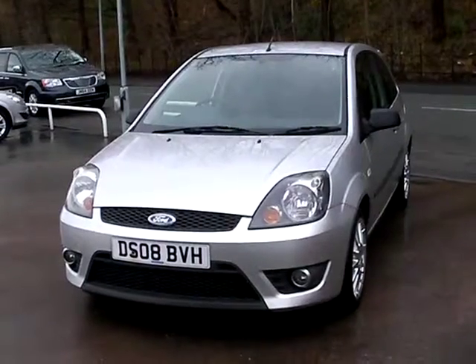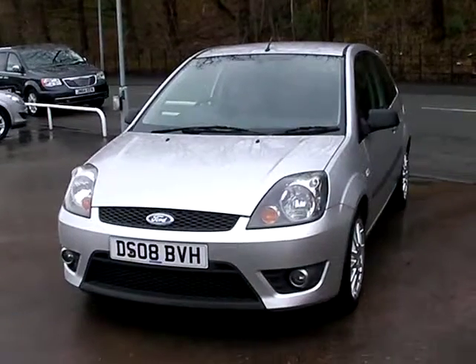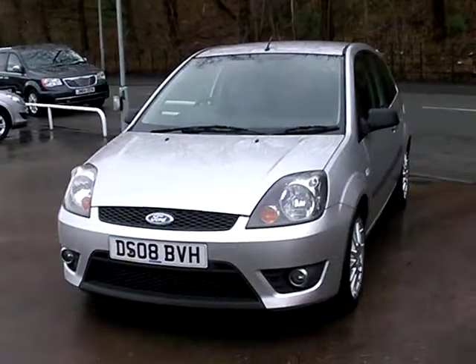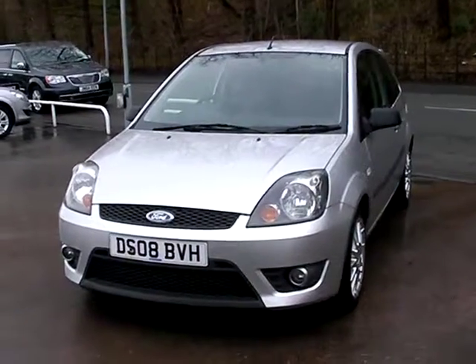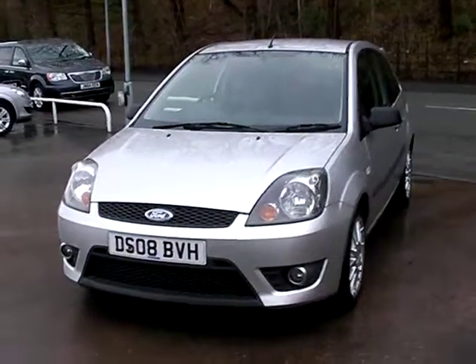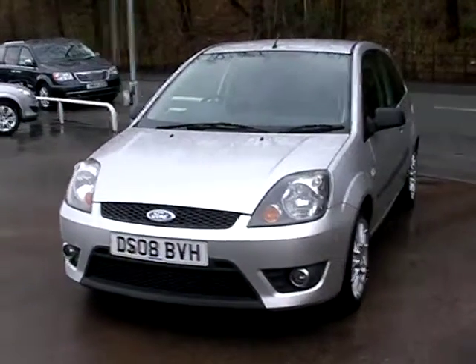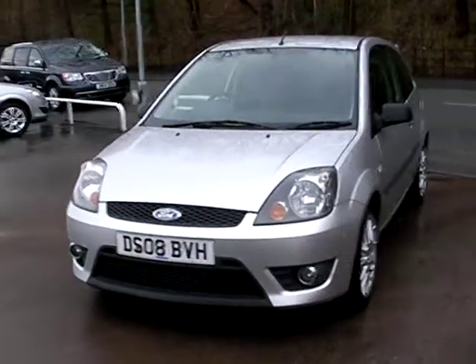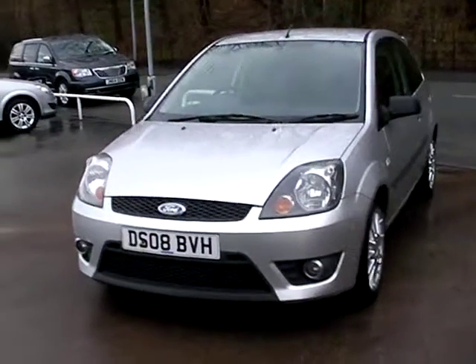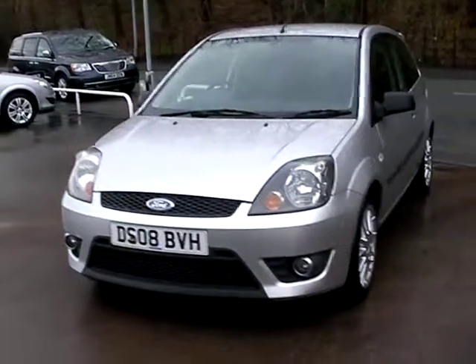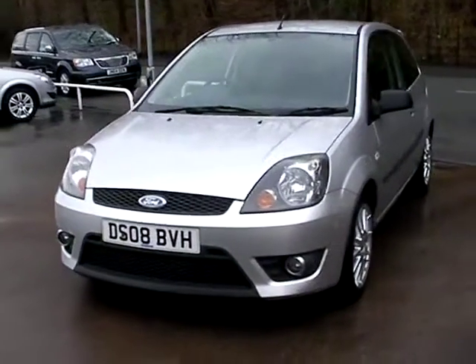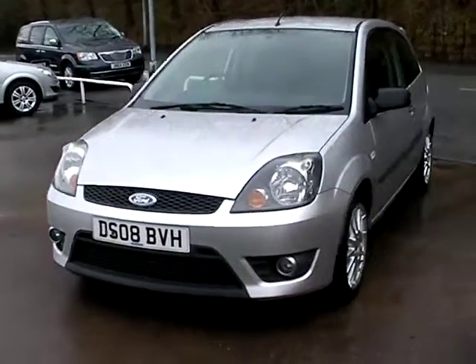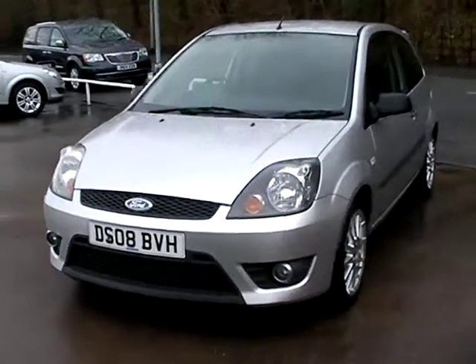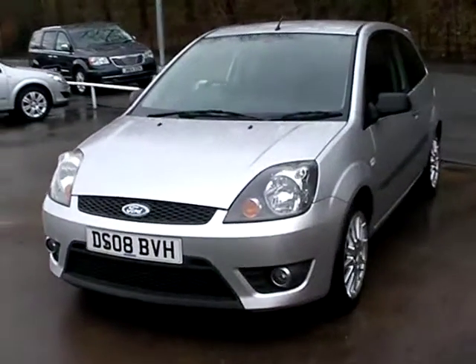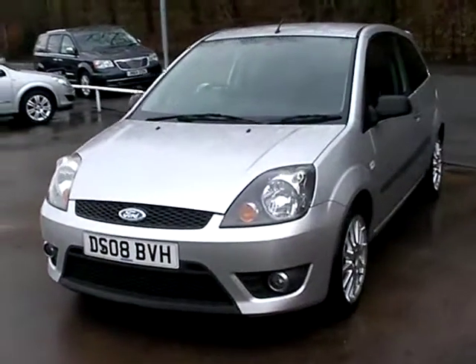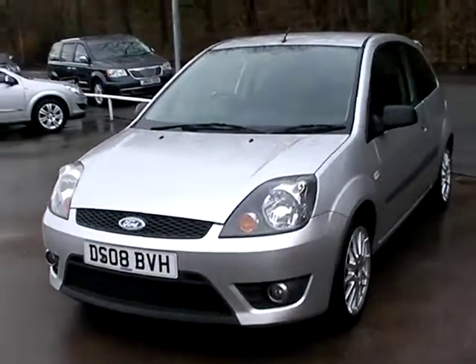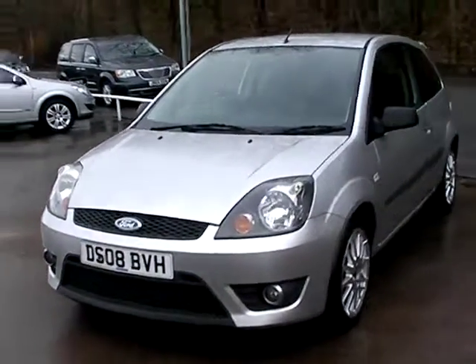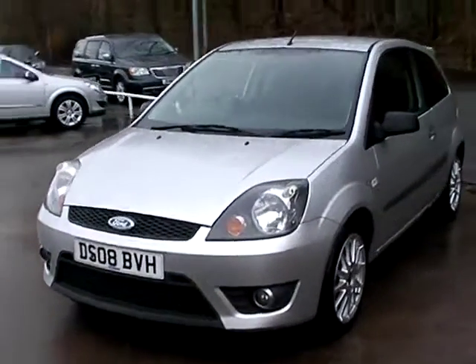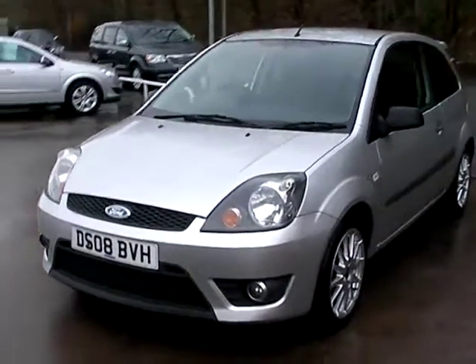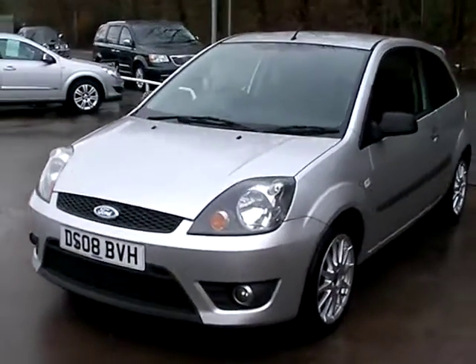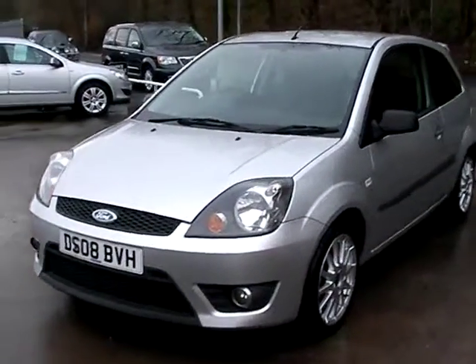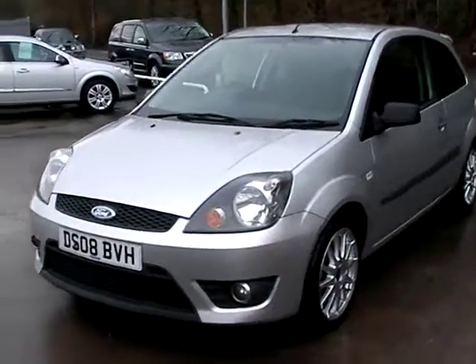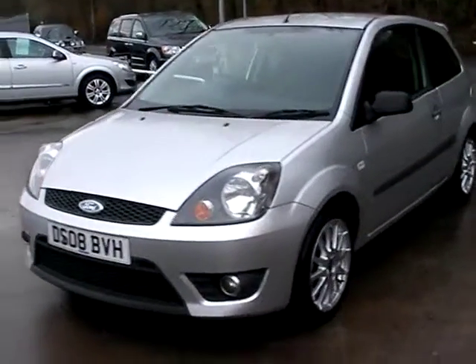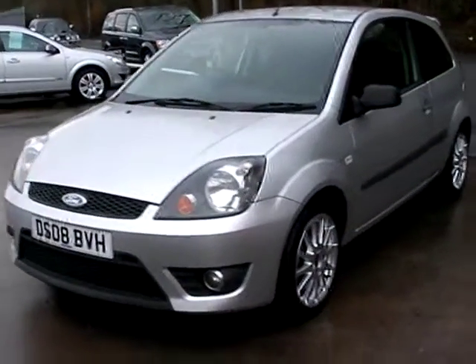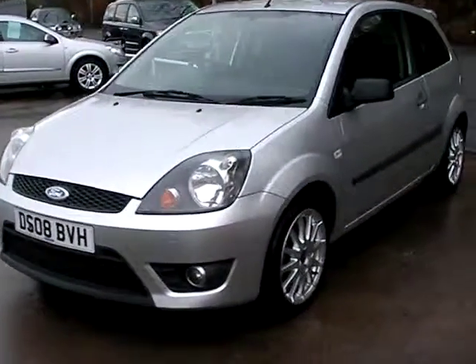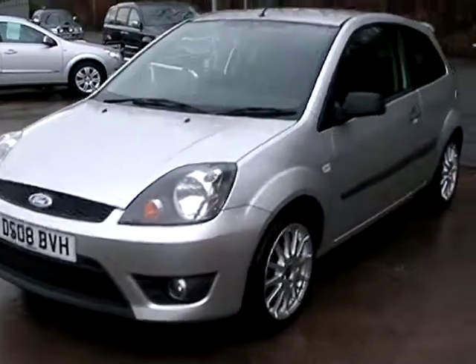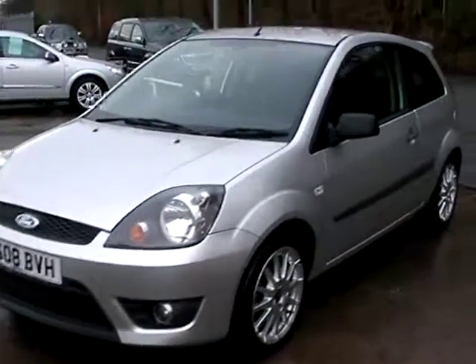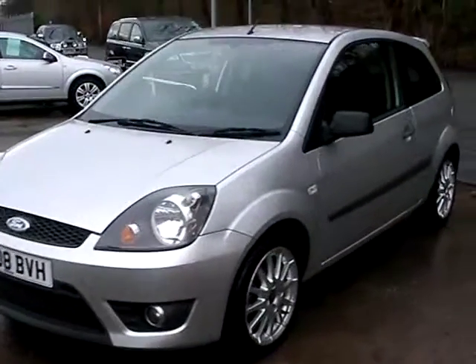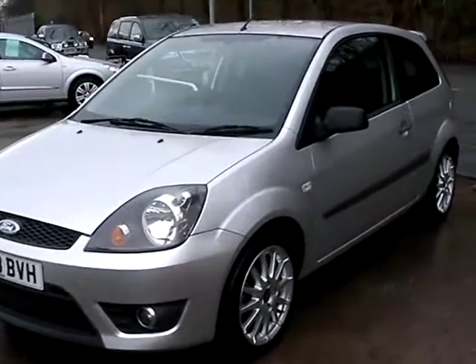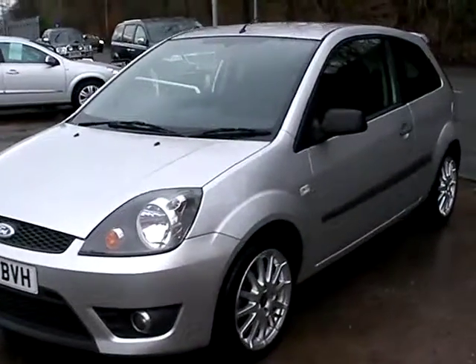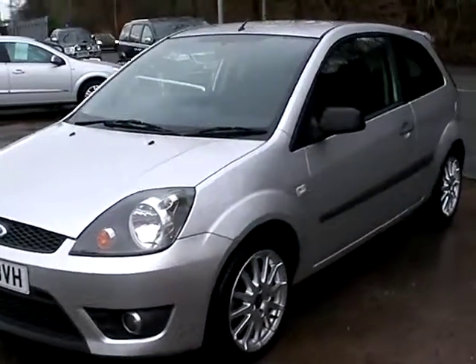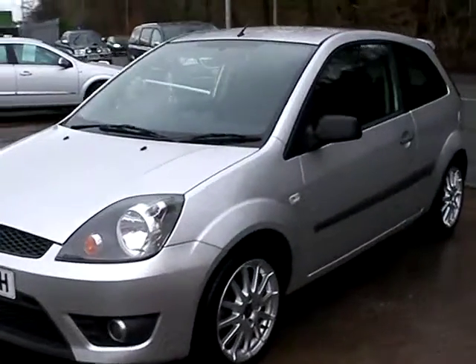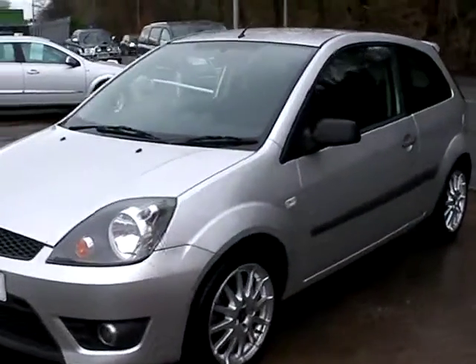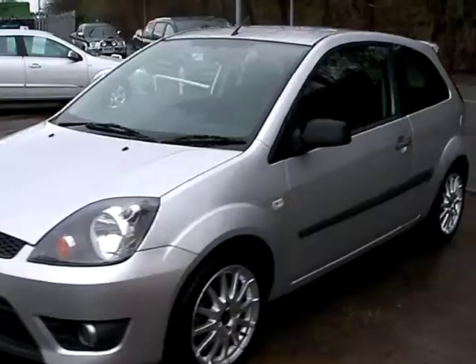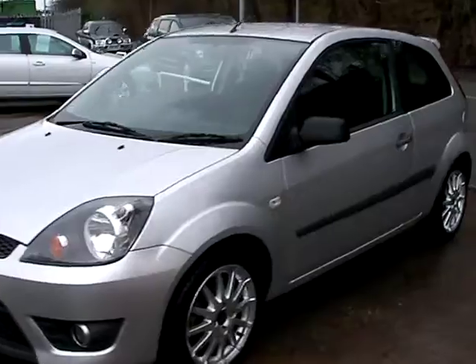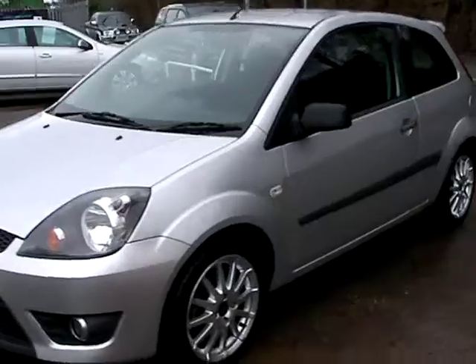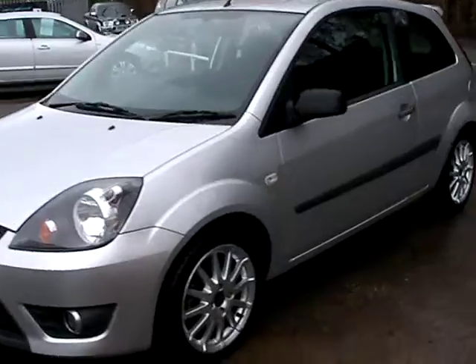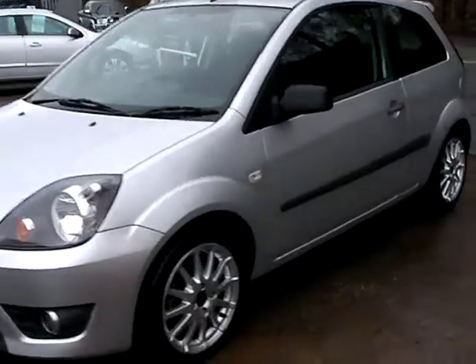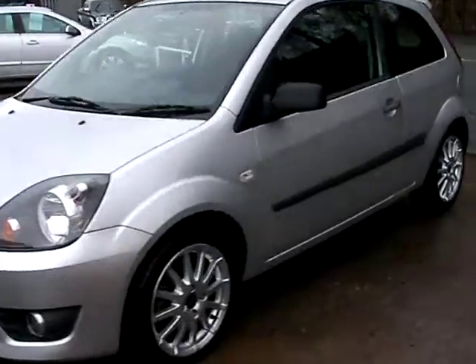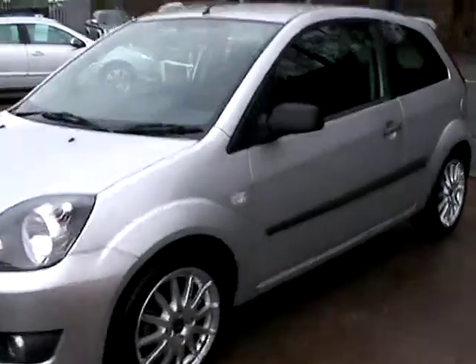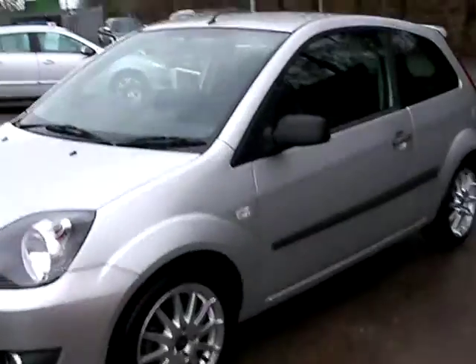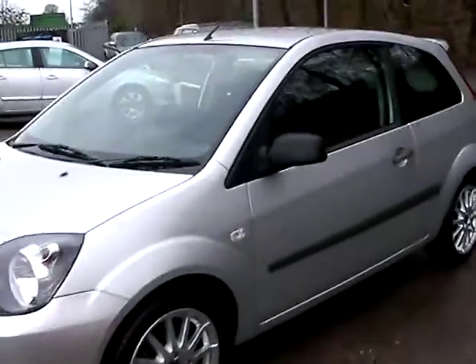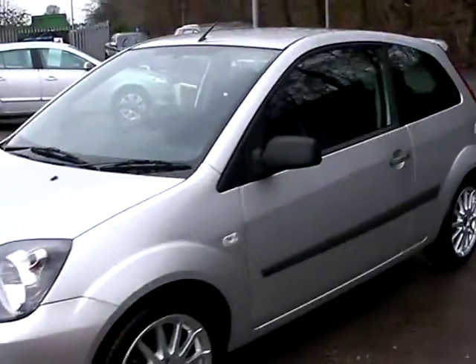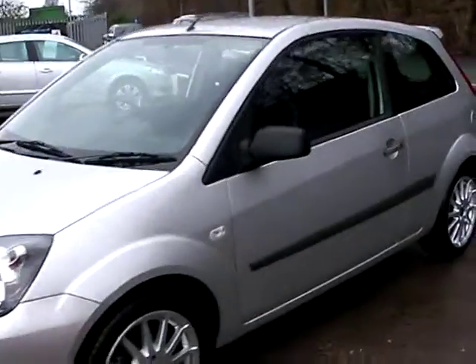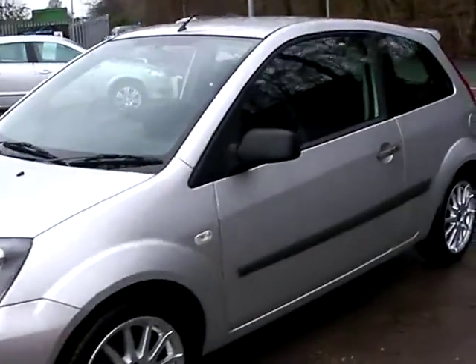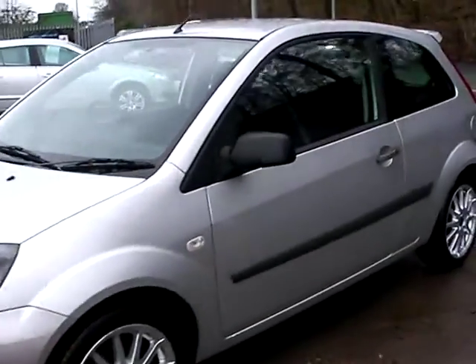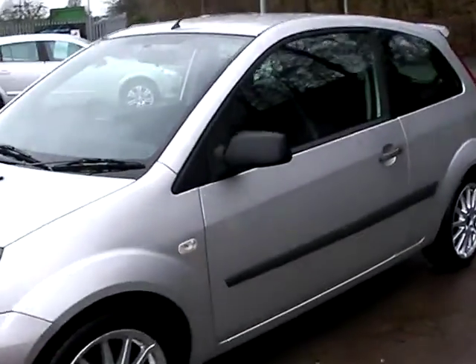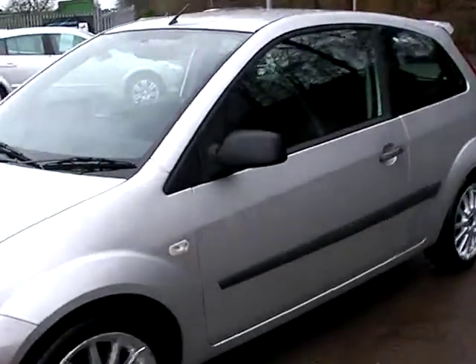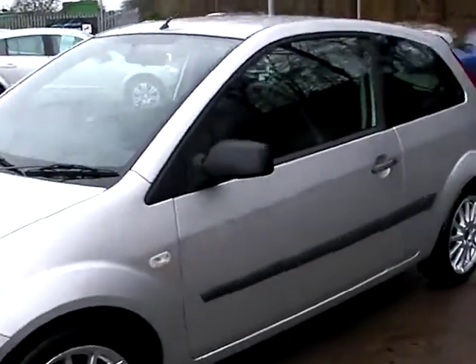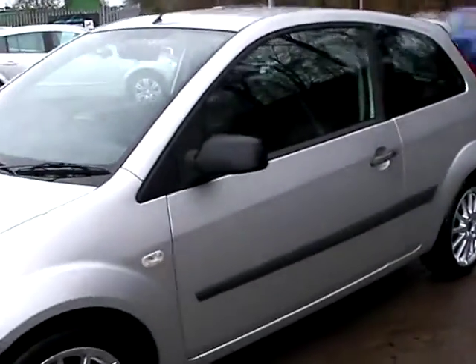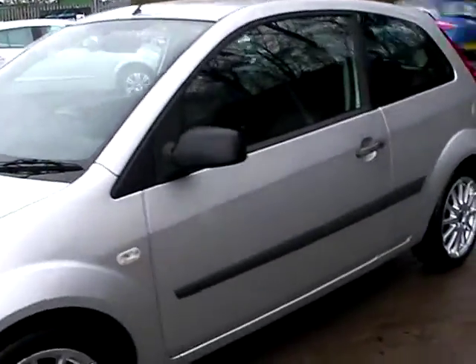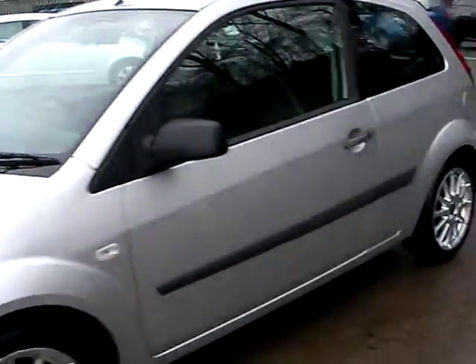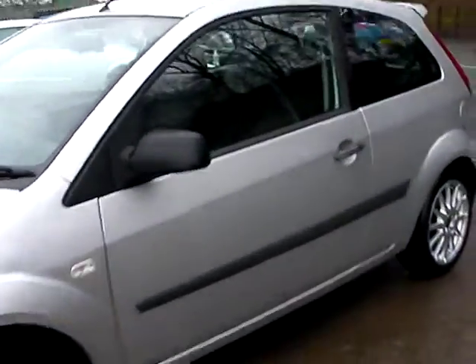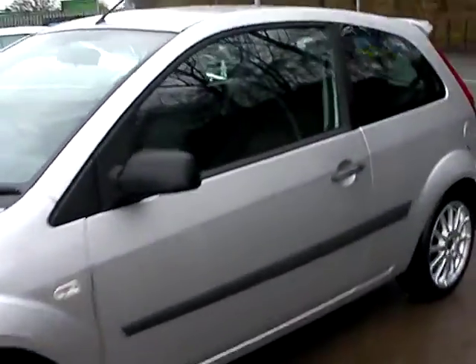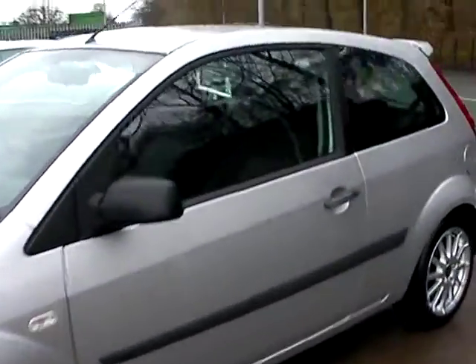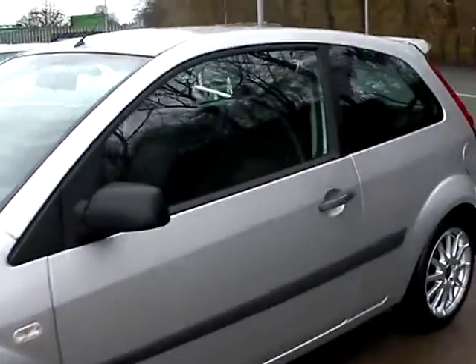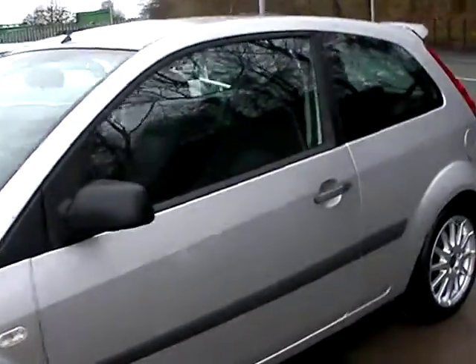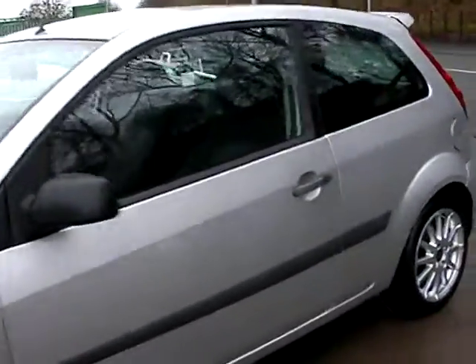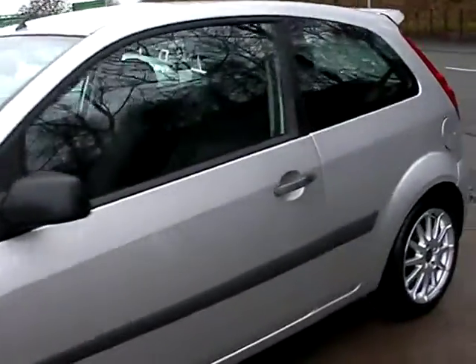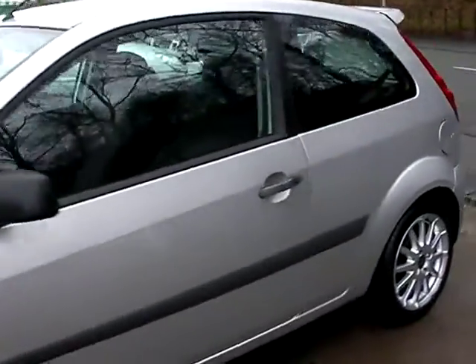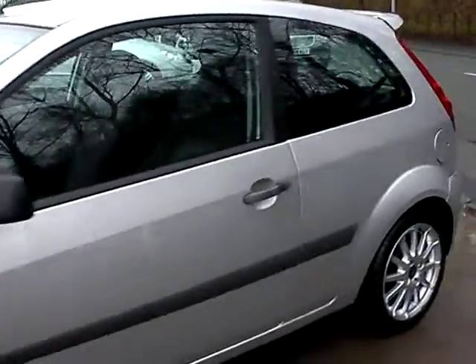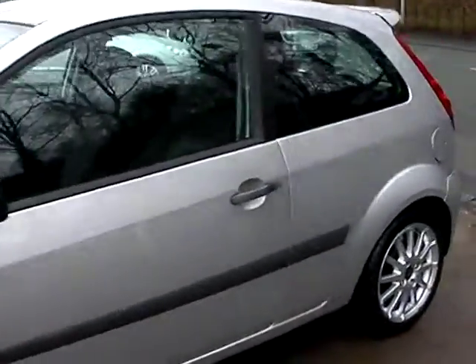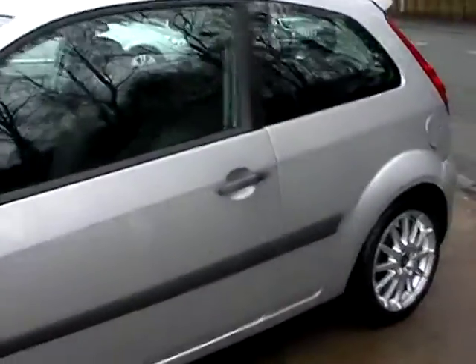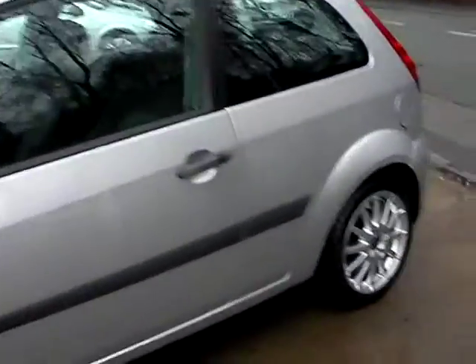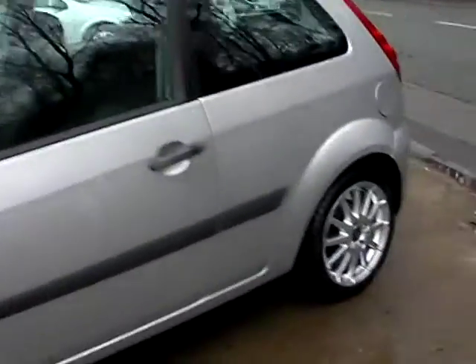Welcome to Cantilever Car Centre. Here today we have a Ford Fiesta ZTEC registered in 2008 on an 08 plate.